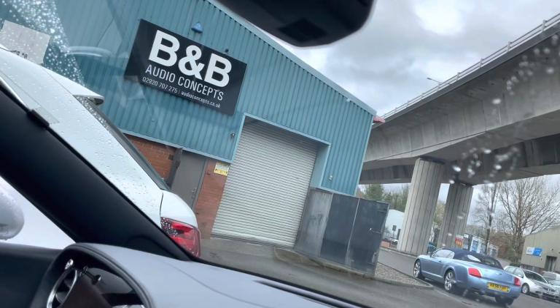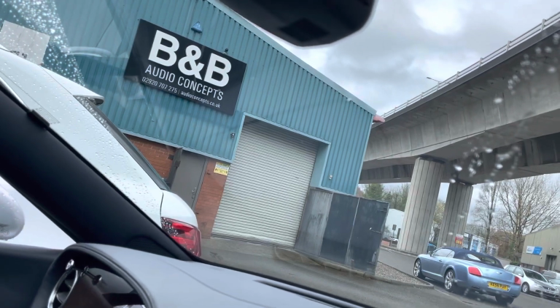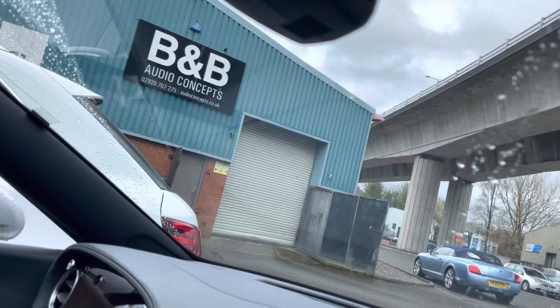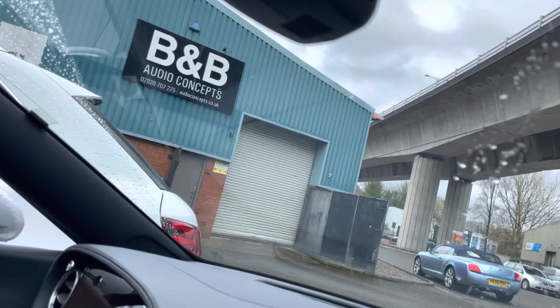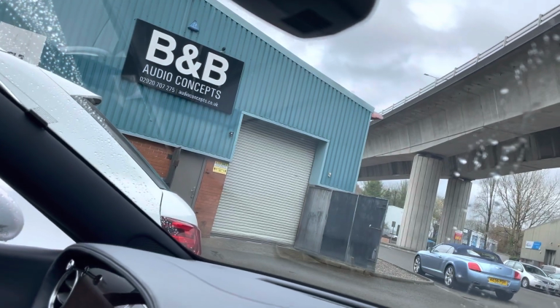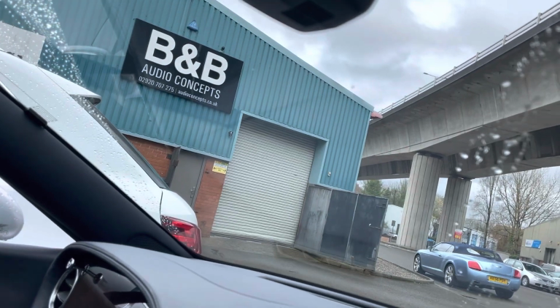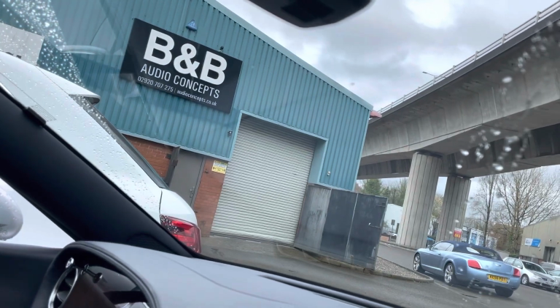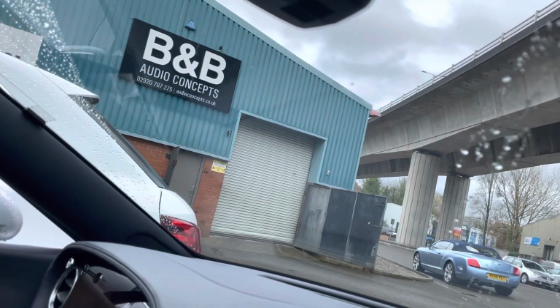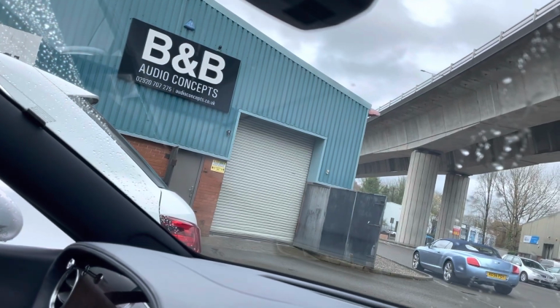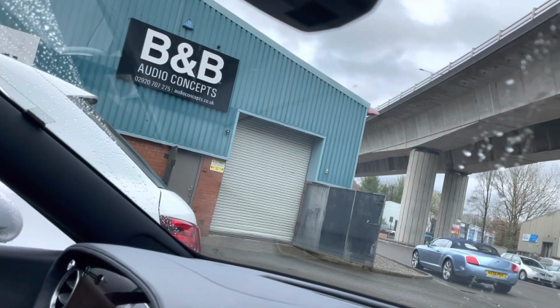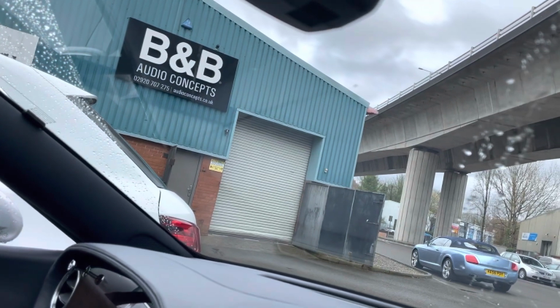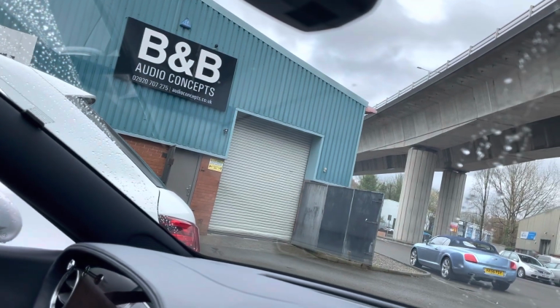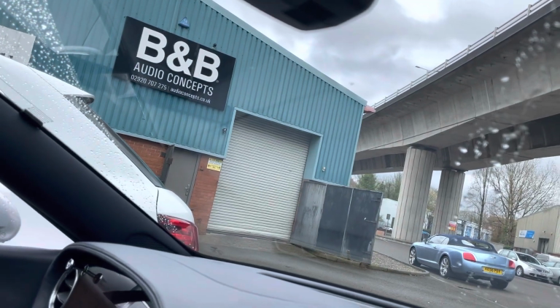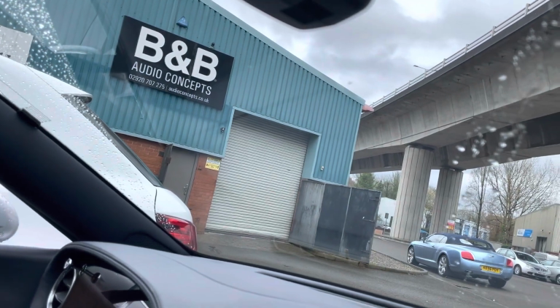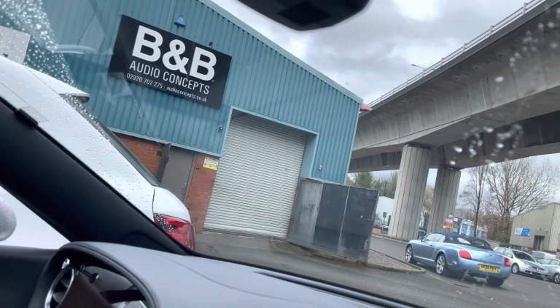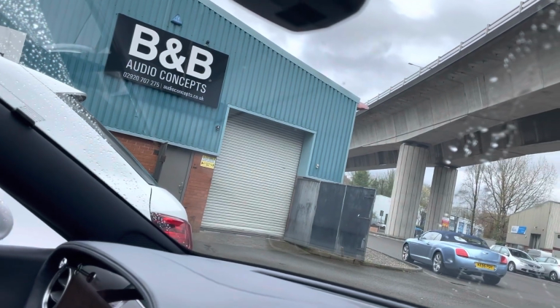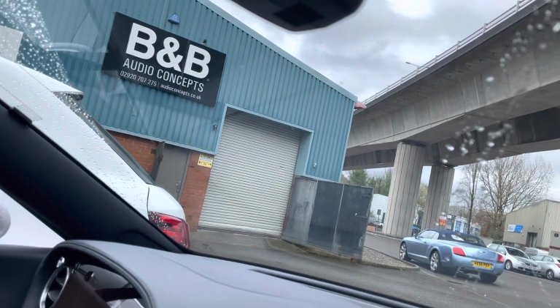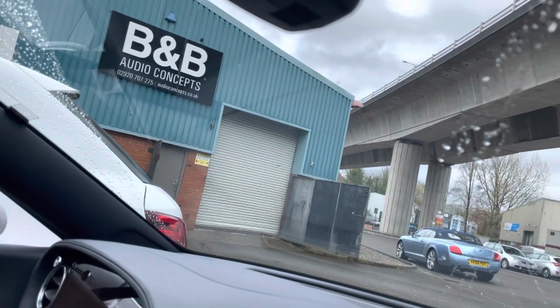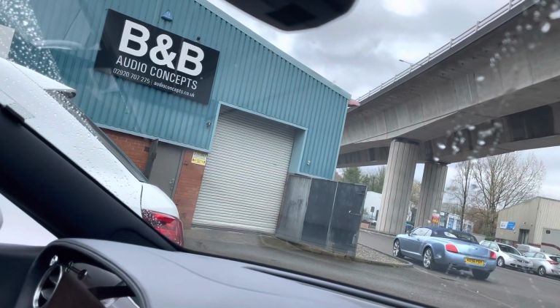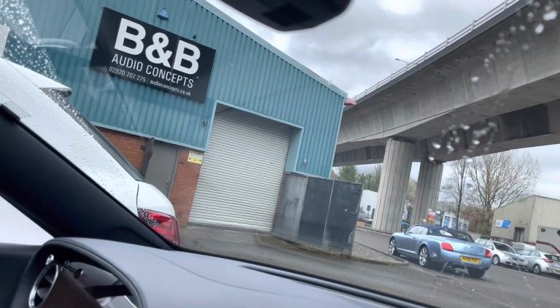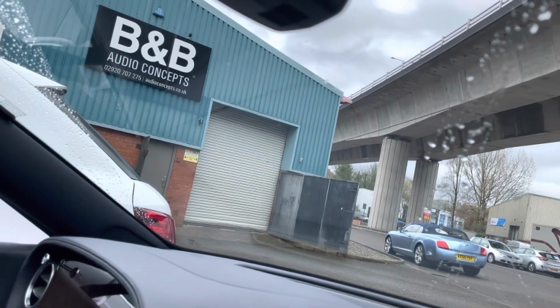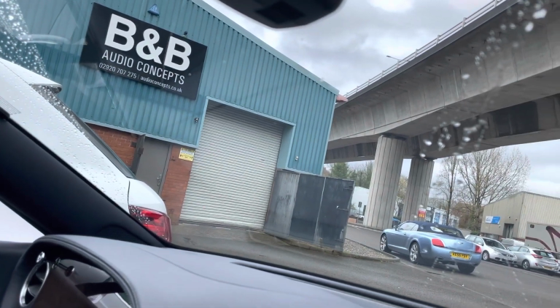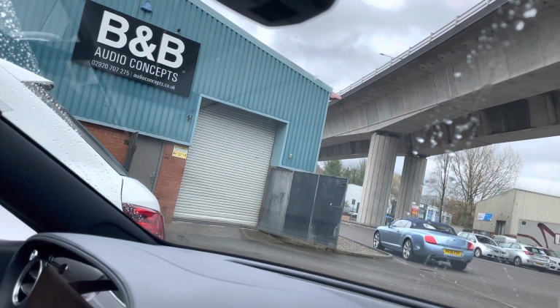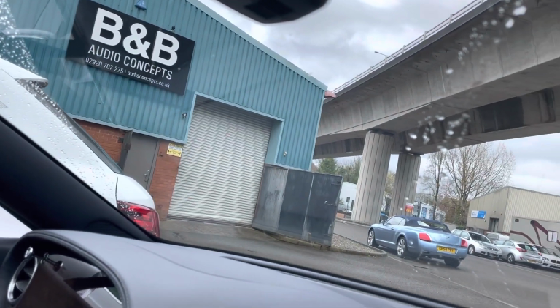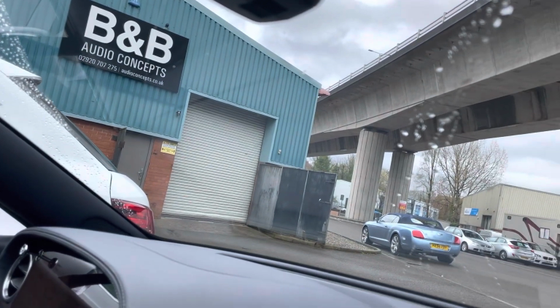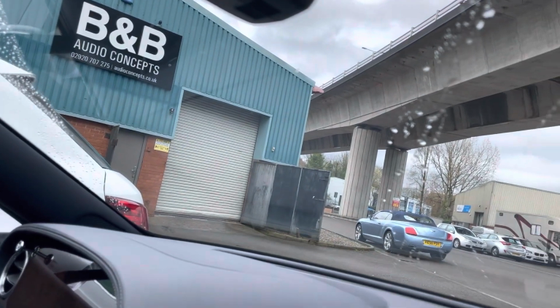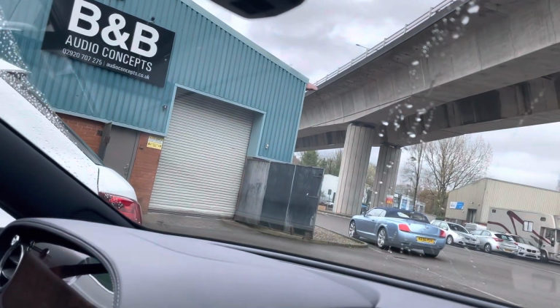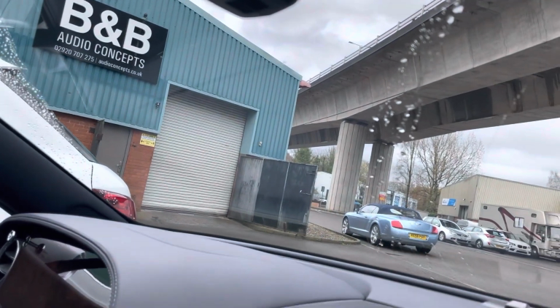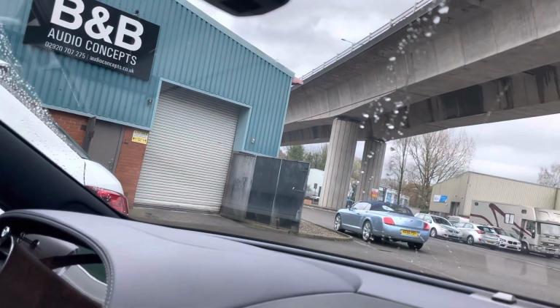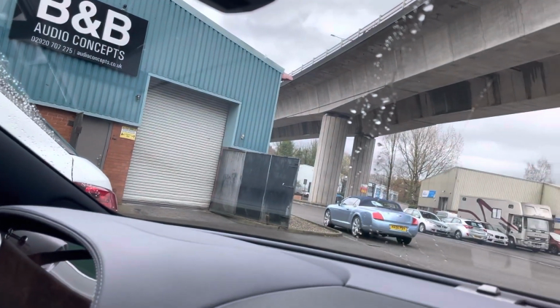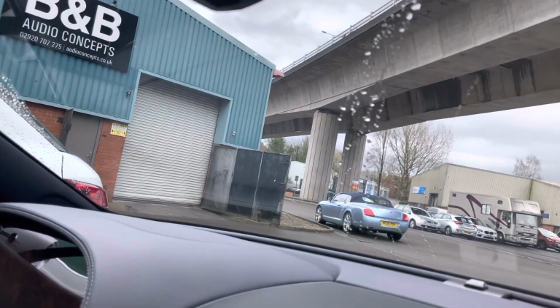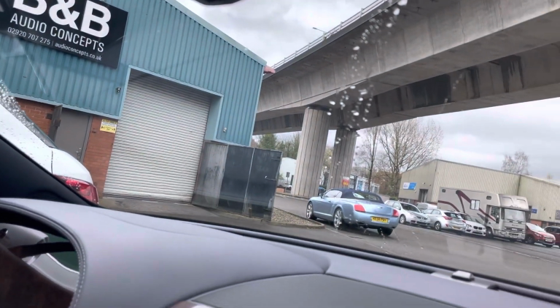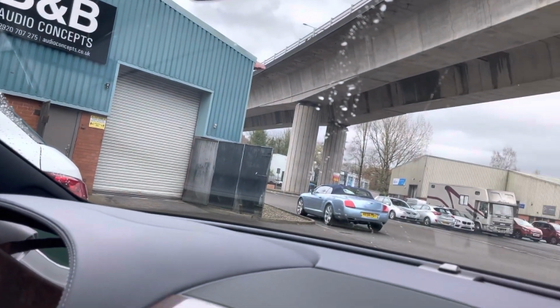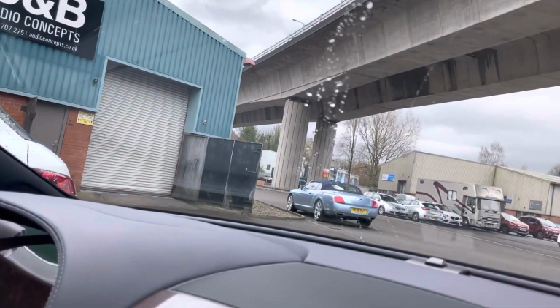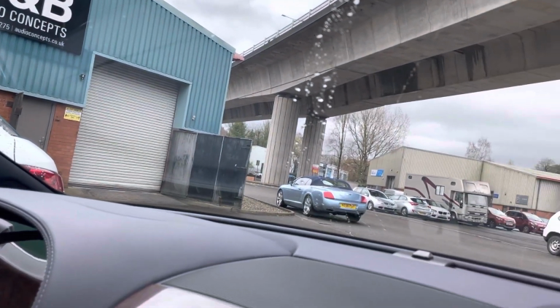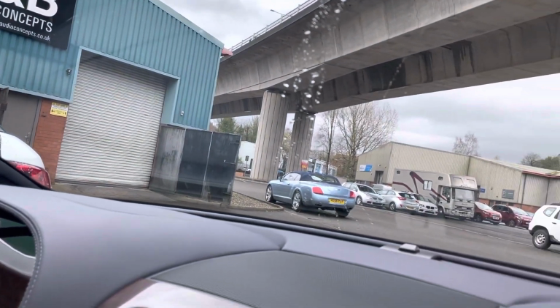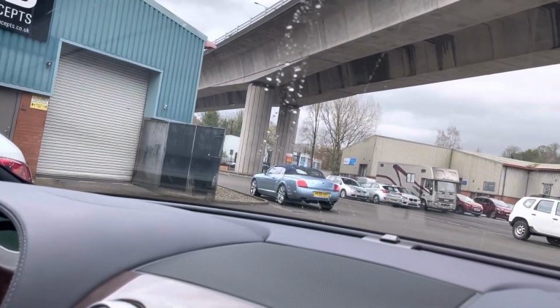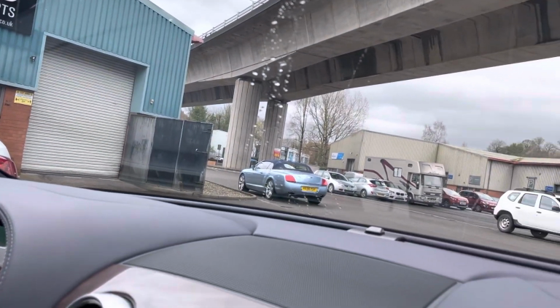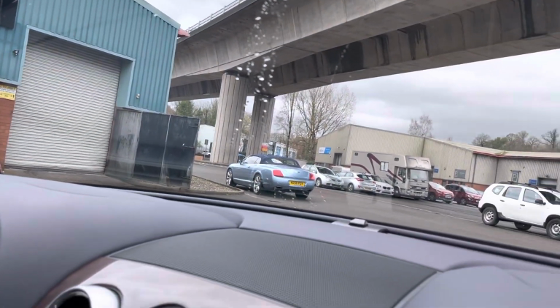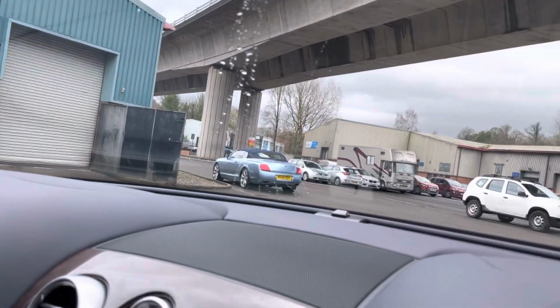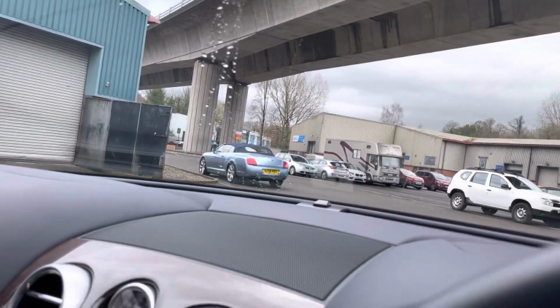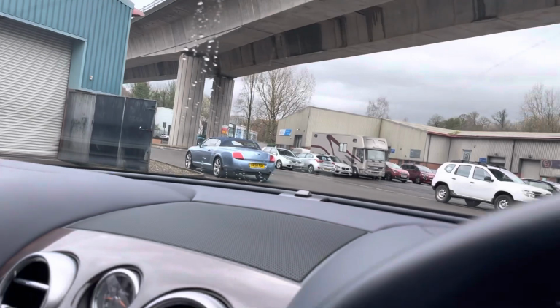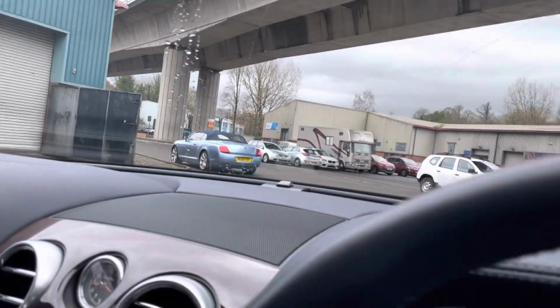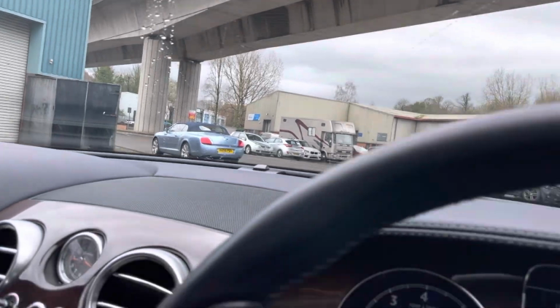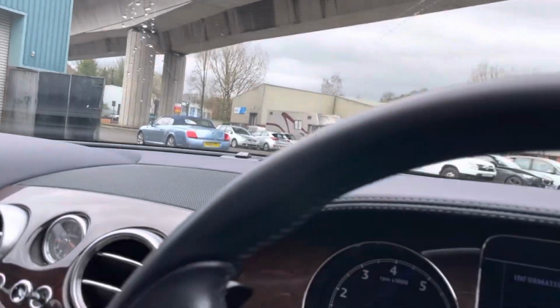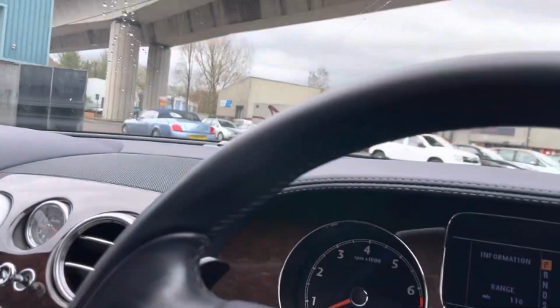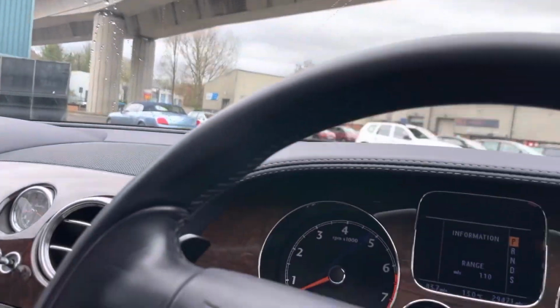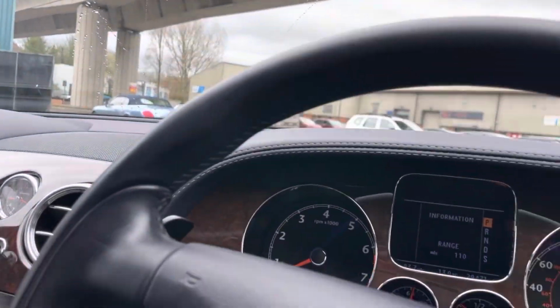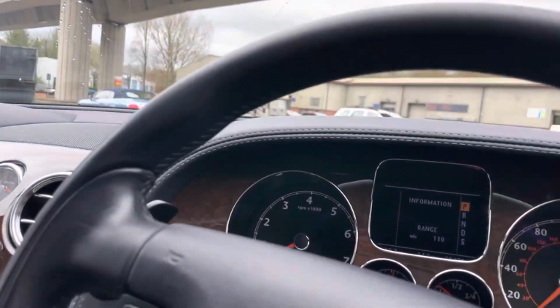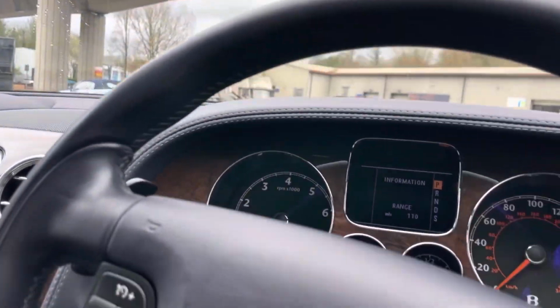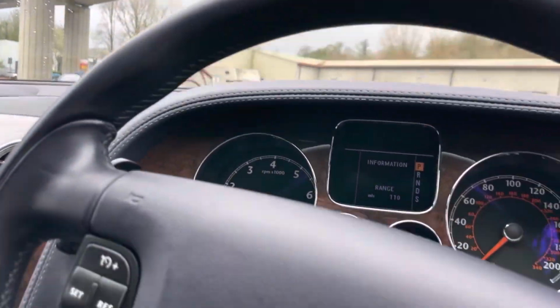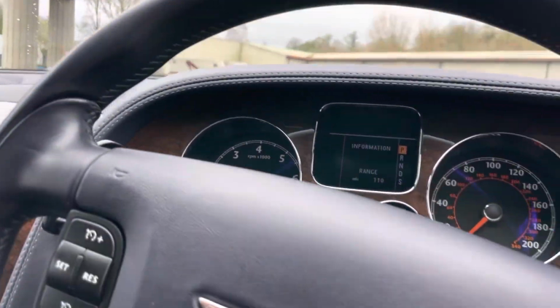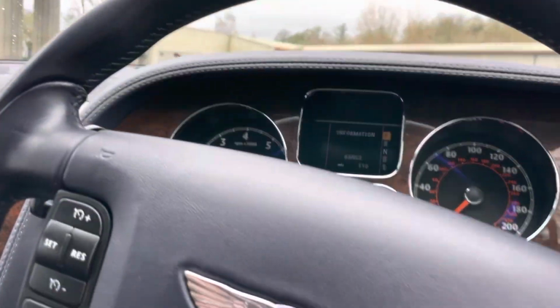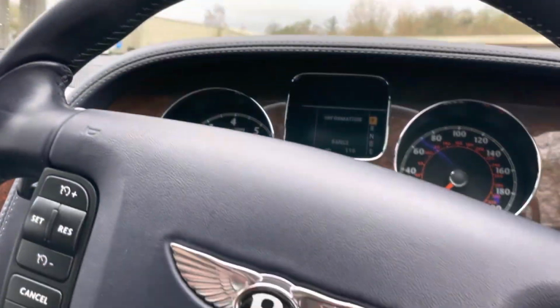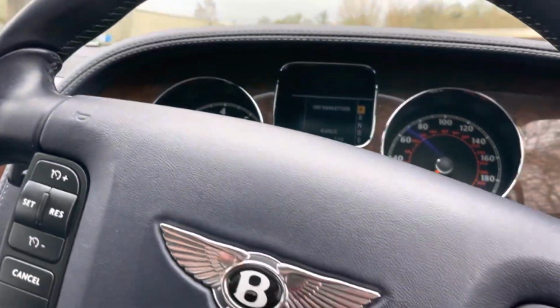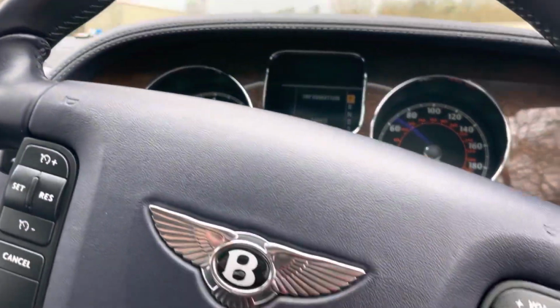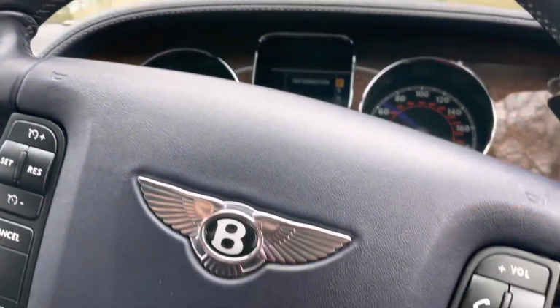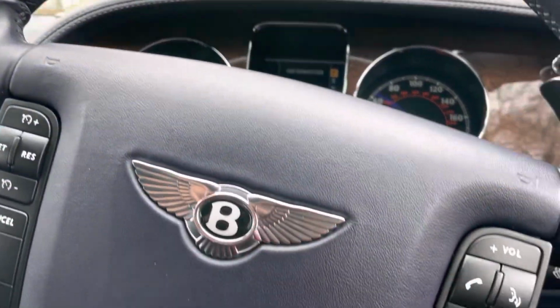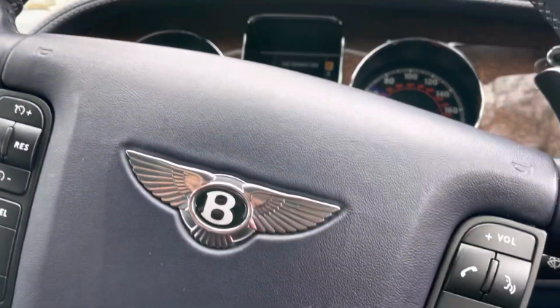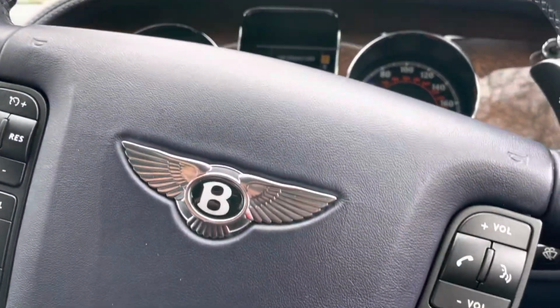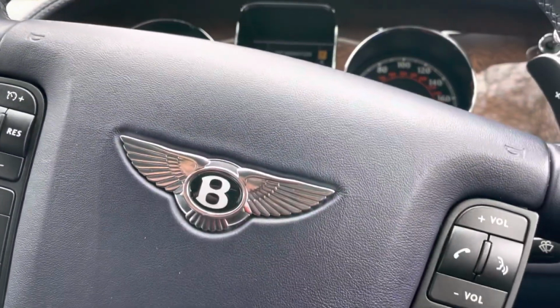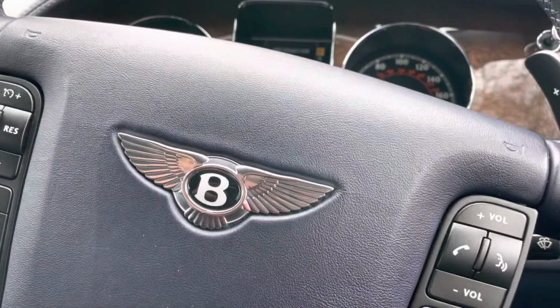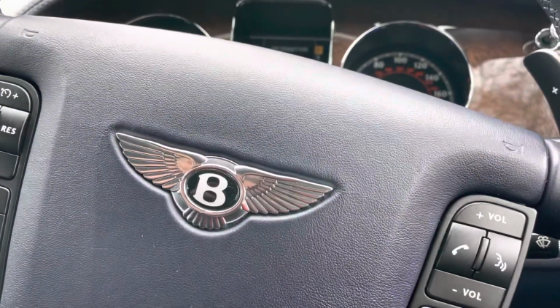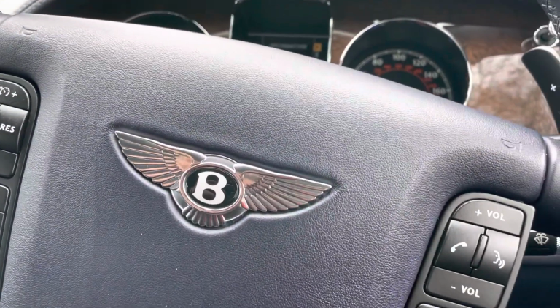Hello folks, Wes from B&B Audio Concepts. What are we doing today? Another Bentley.